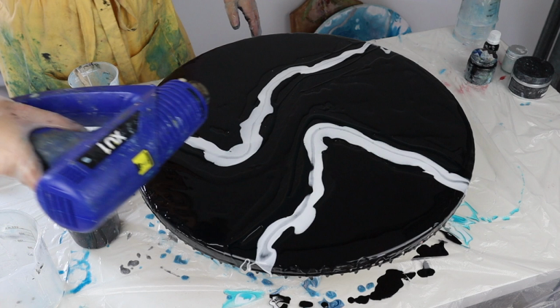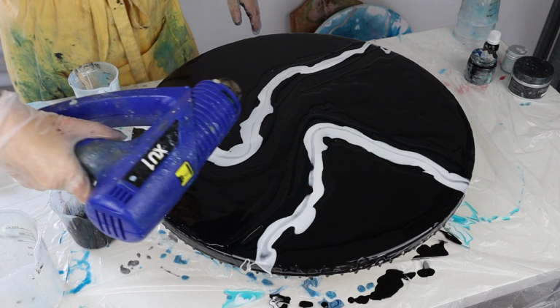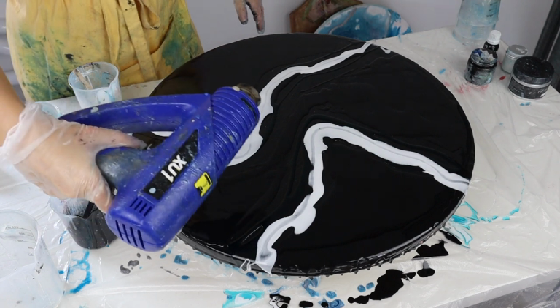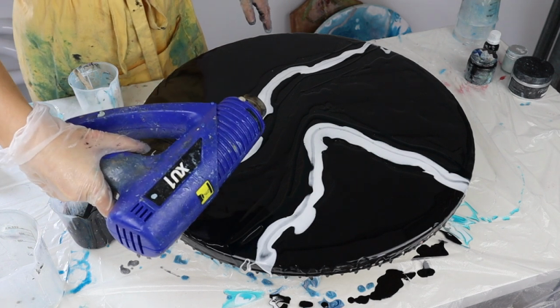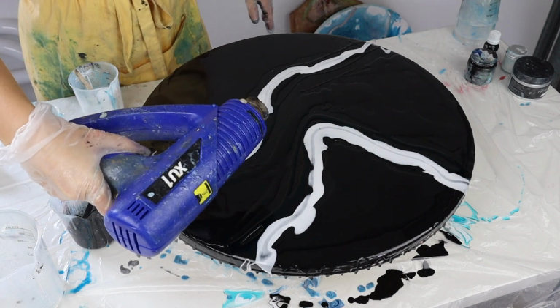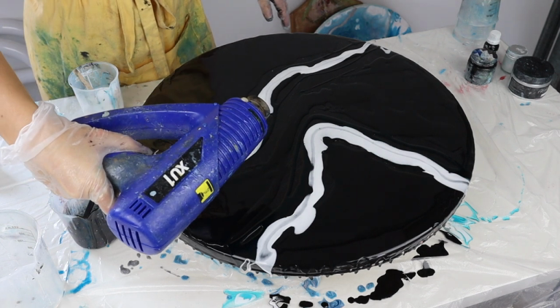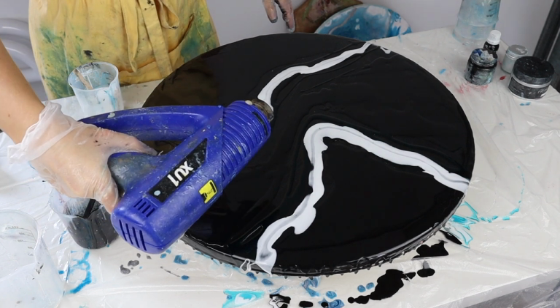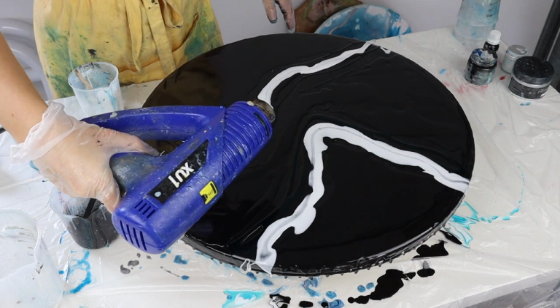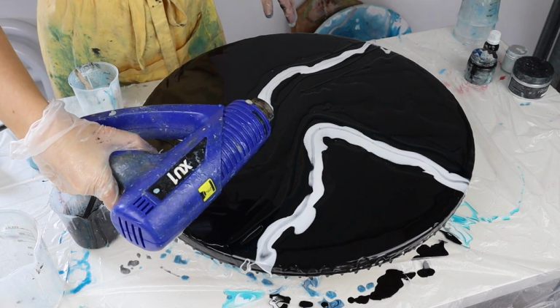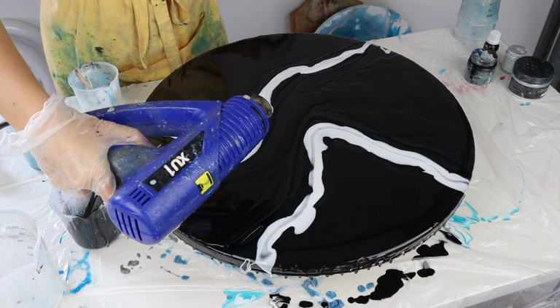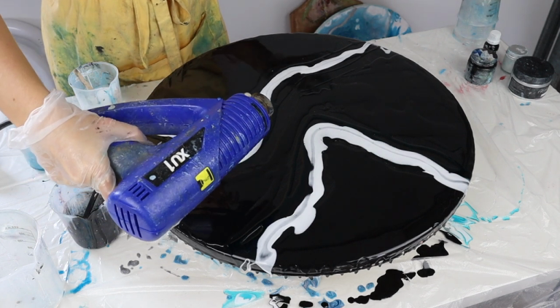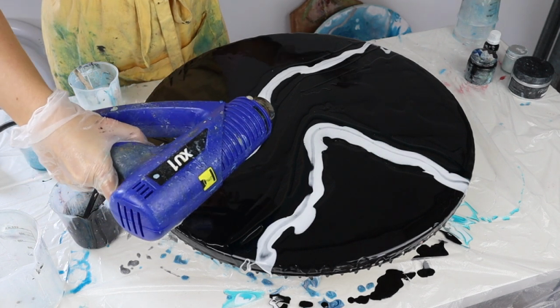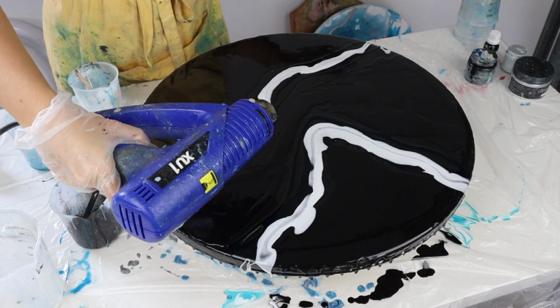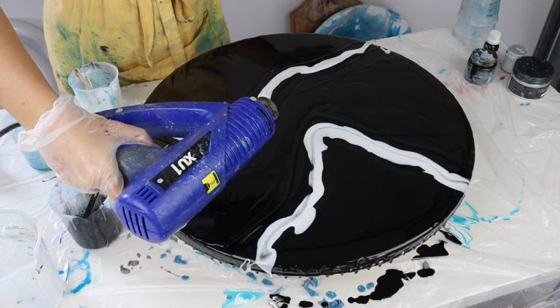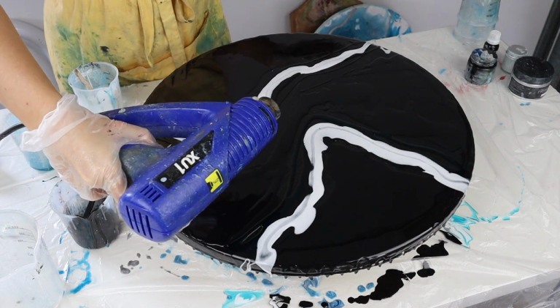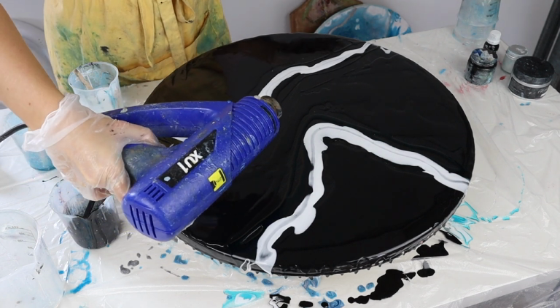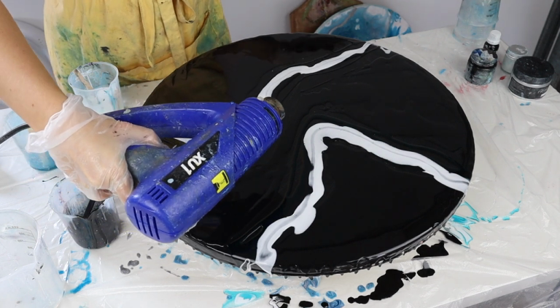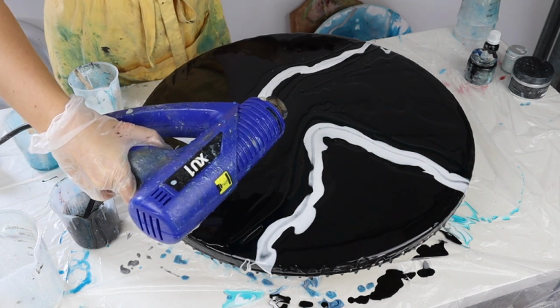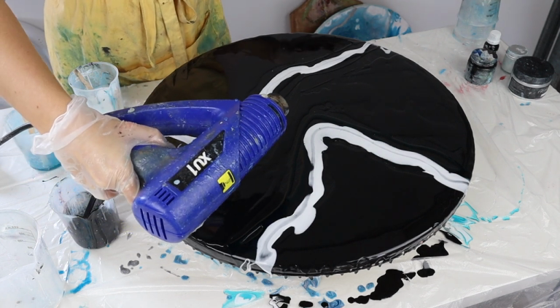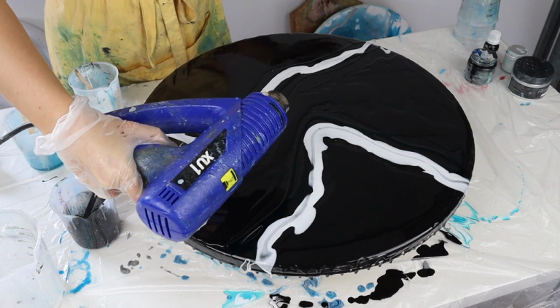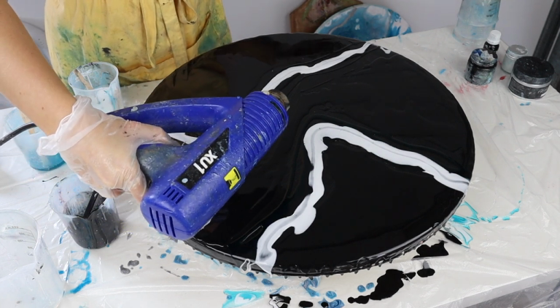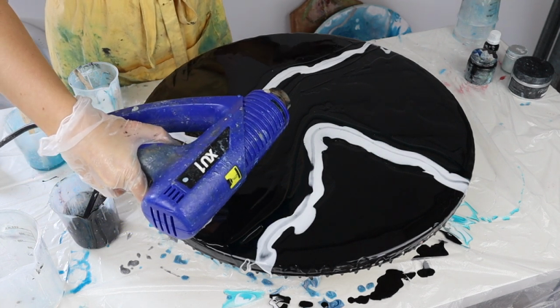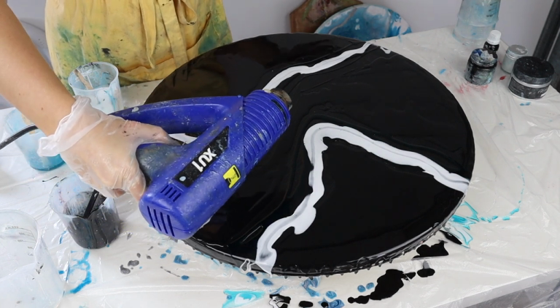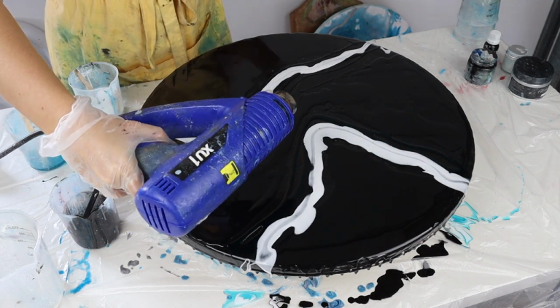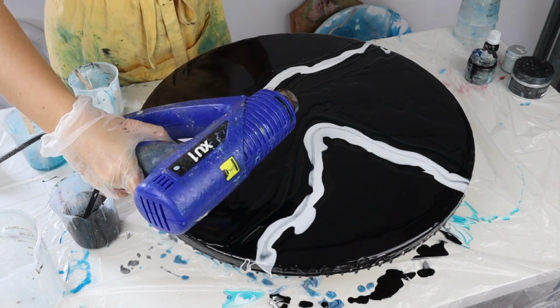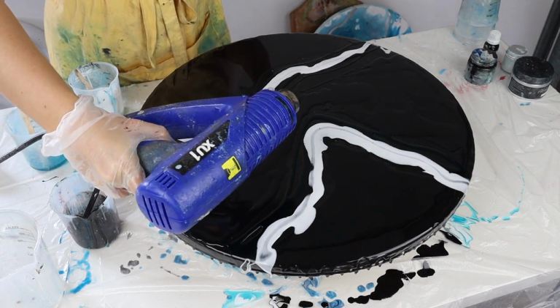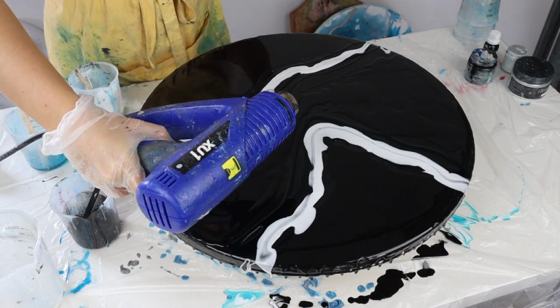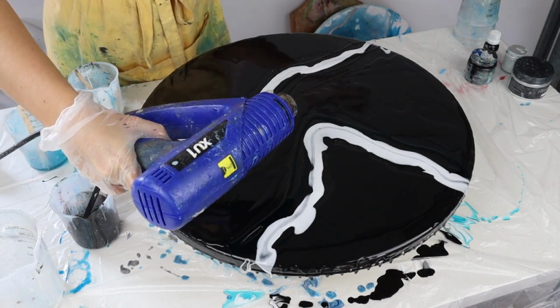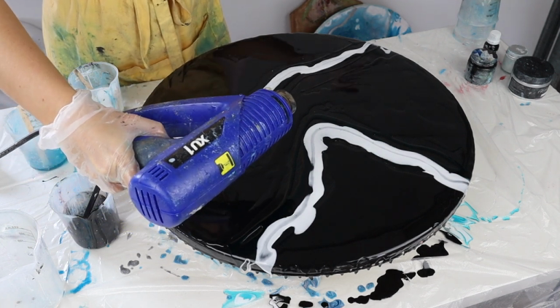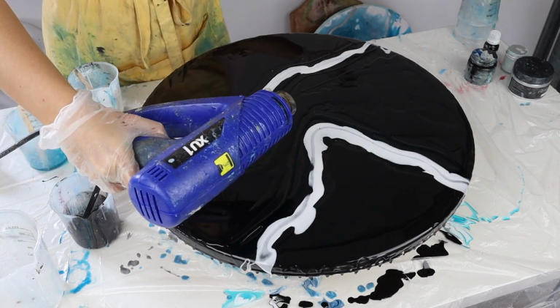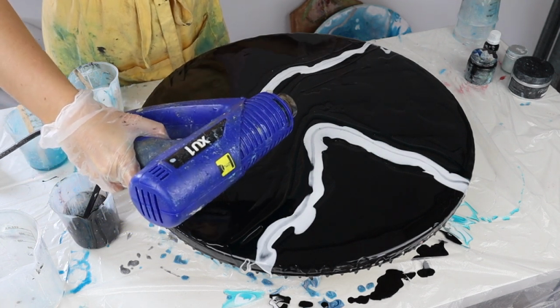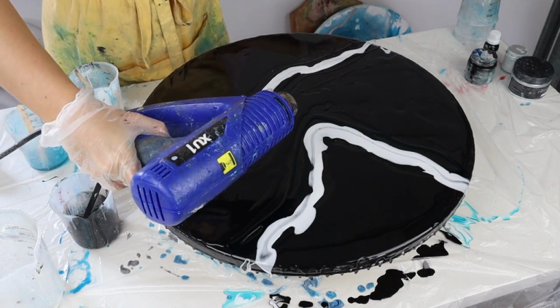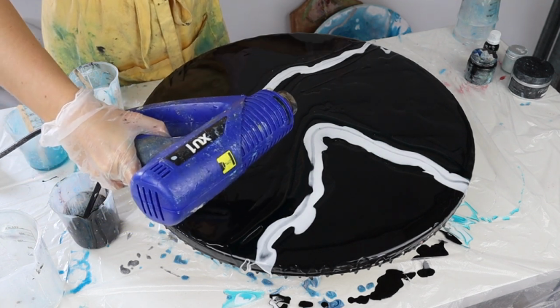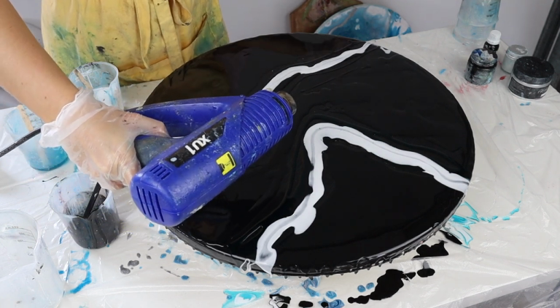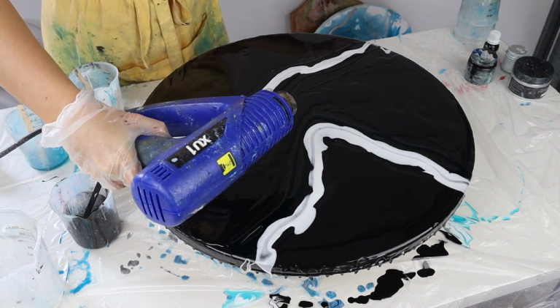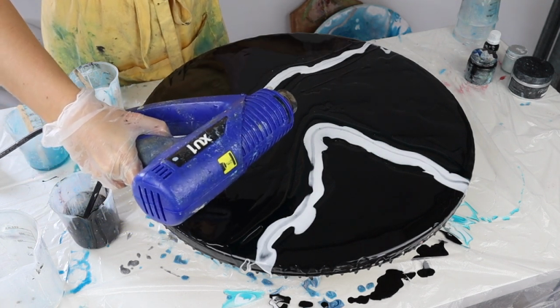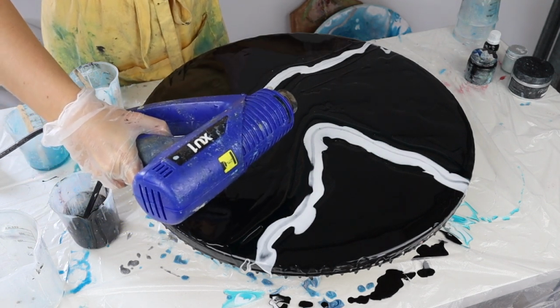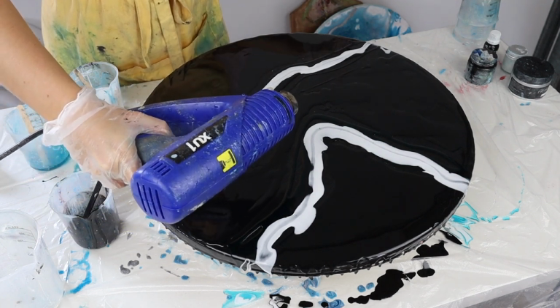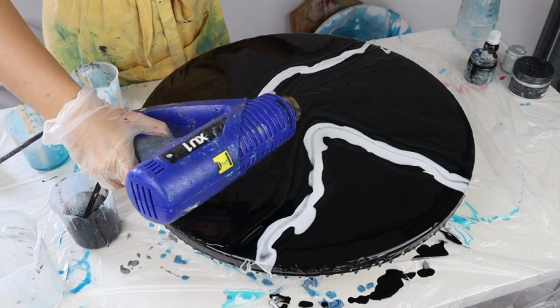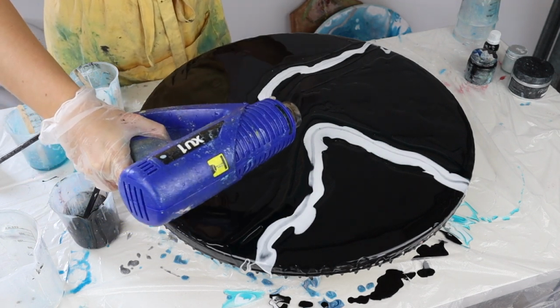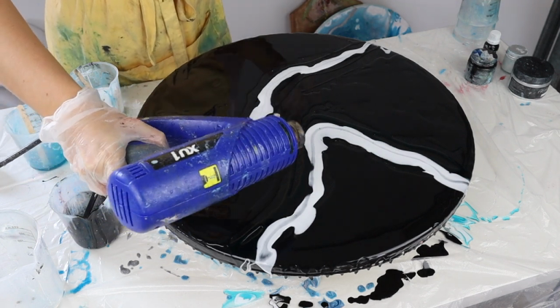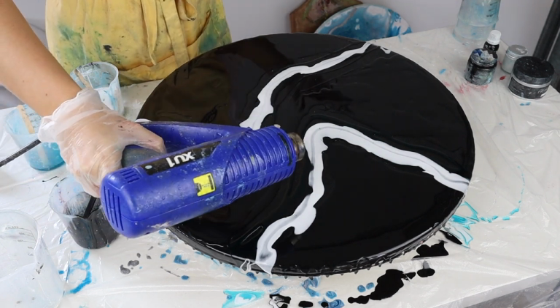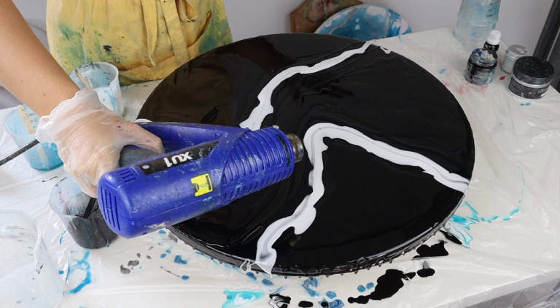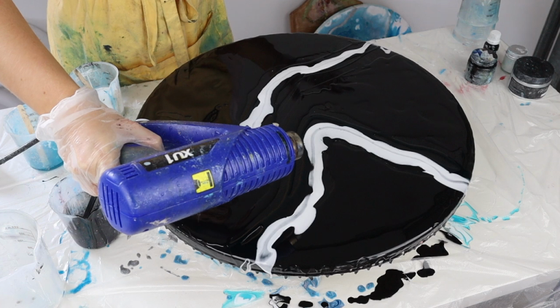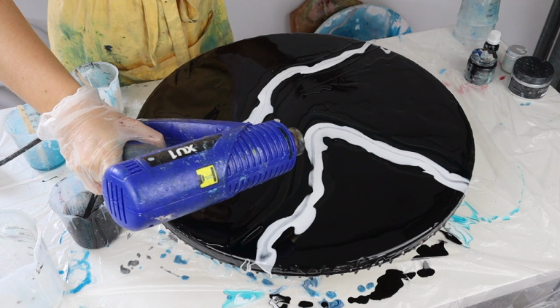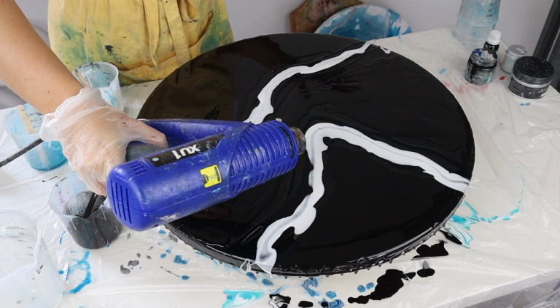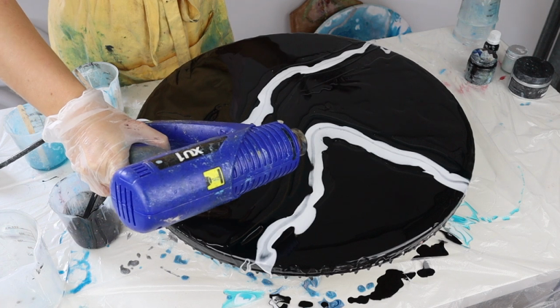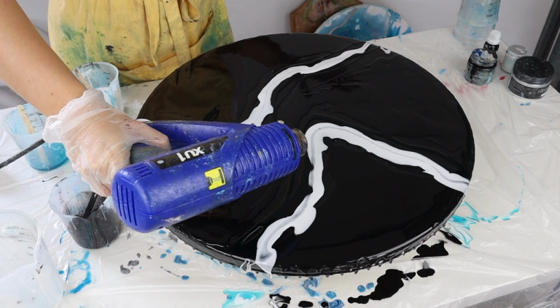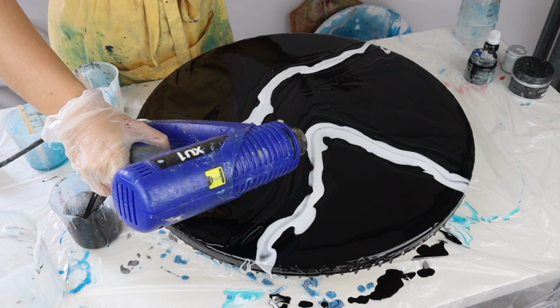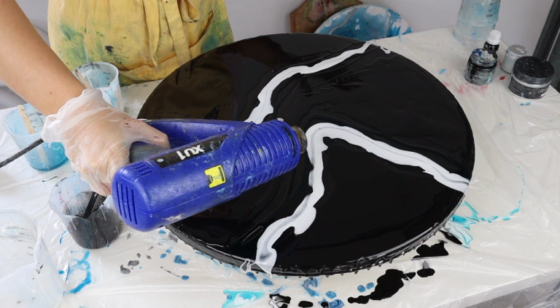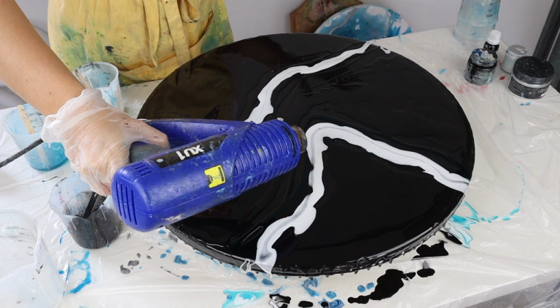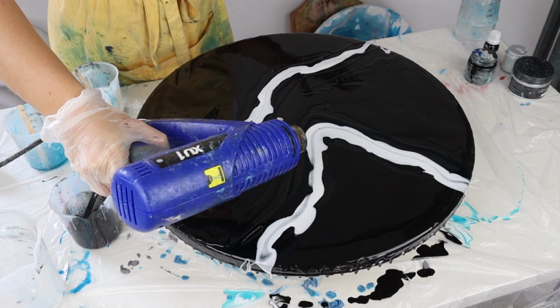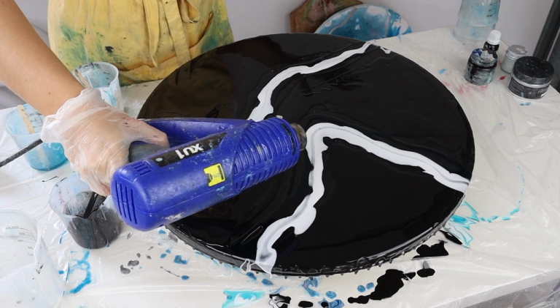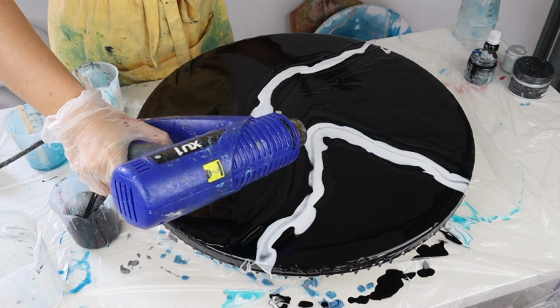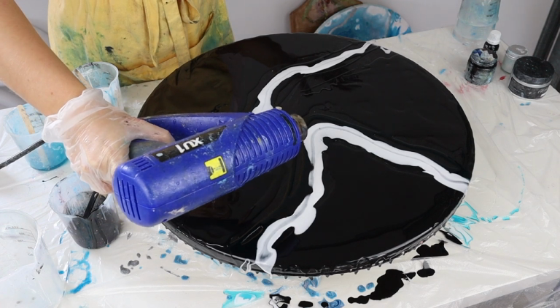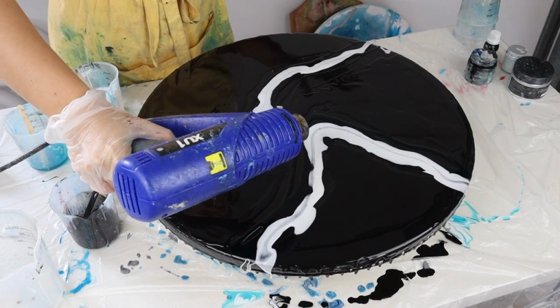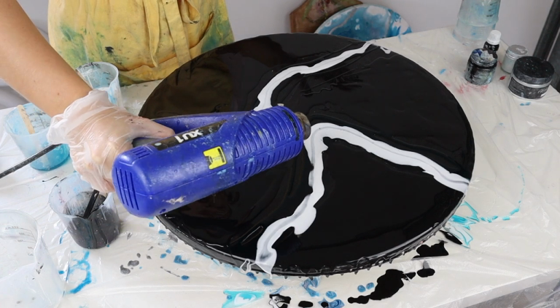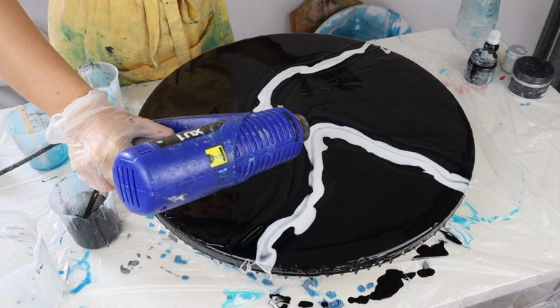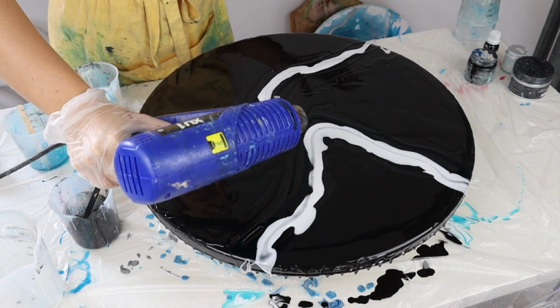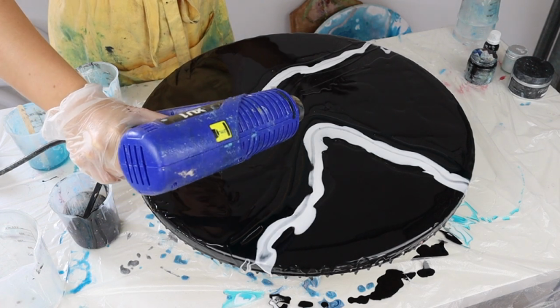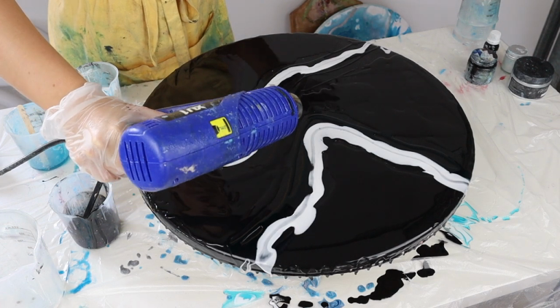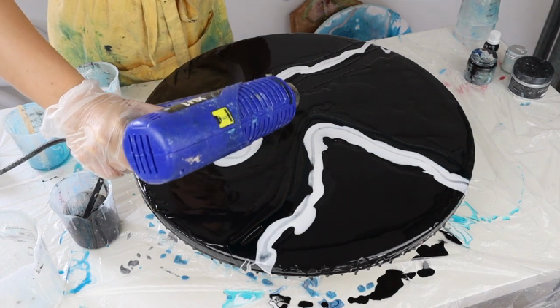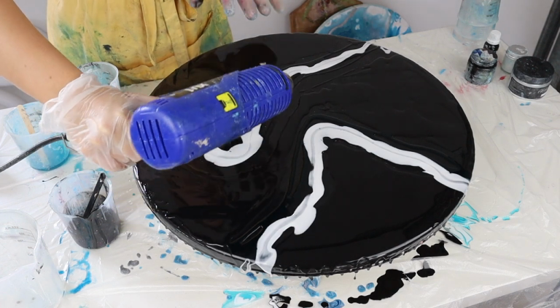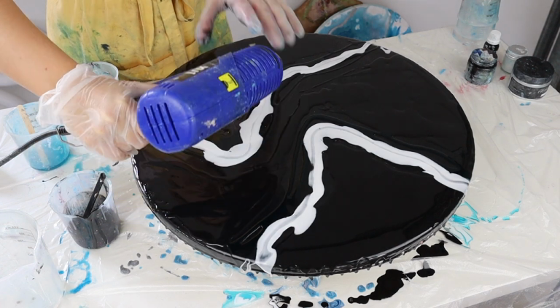Now I'm going to use my heat torch. The heat torch is handy anyway because we need to pop the little resin bubbles, but it's also going to blow the resin around and create my cool patterns.